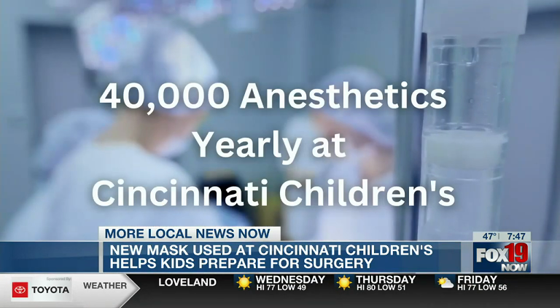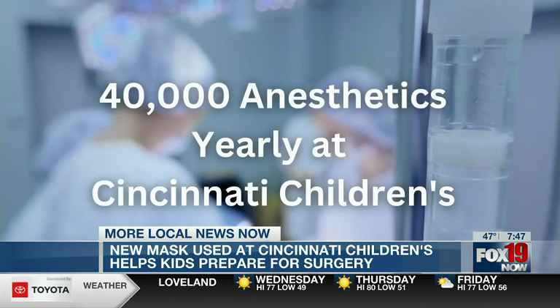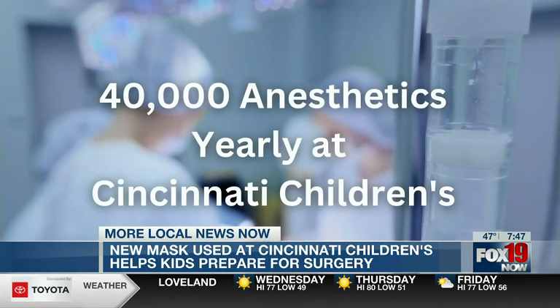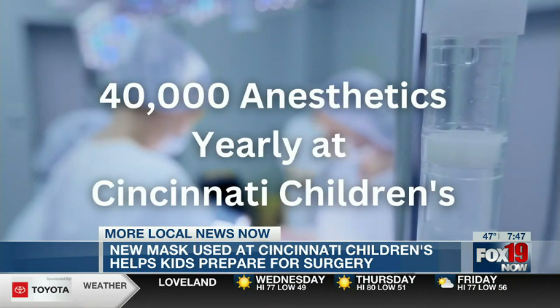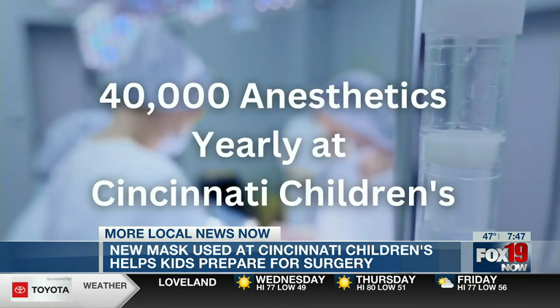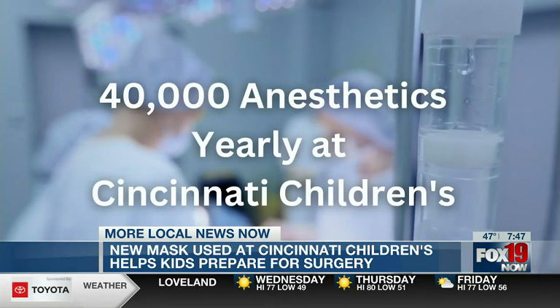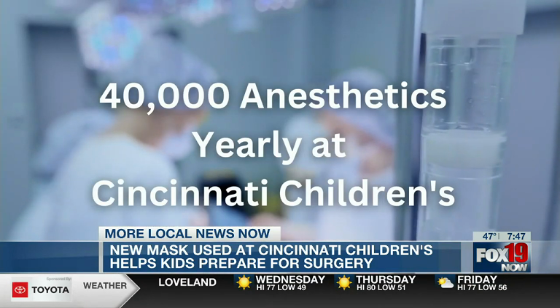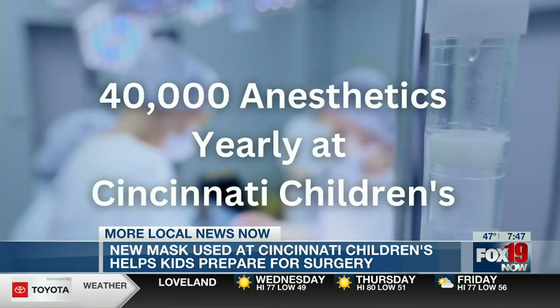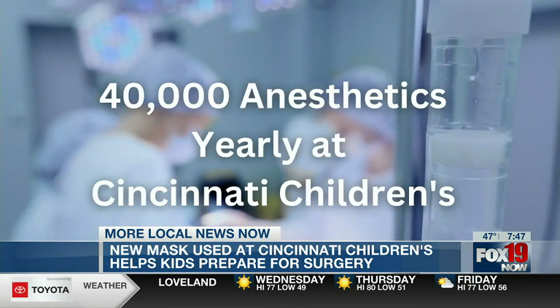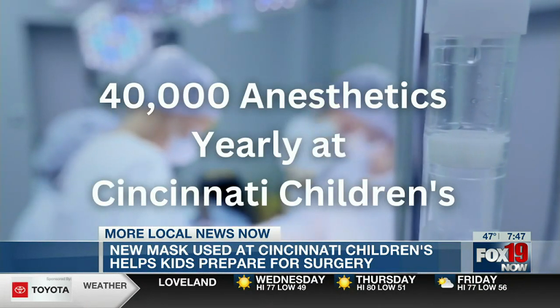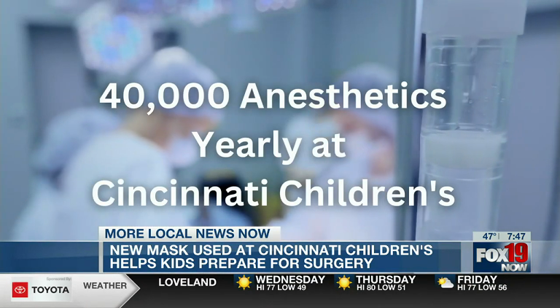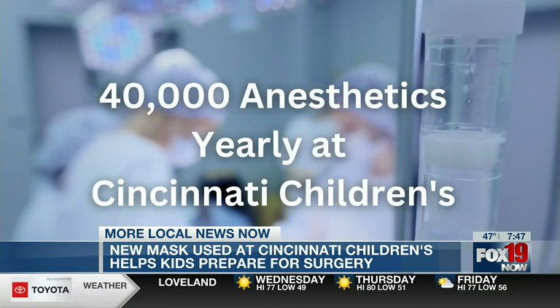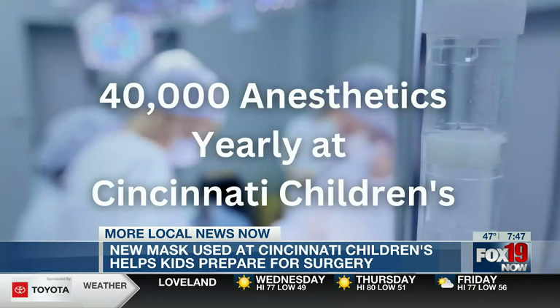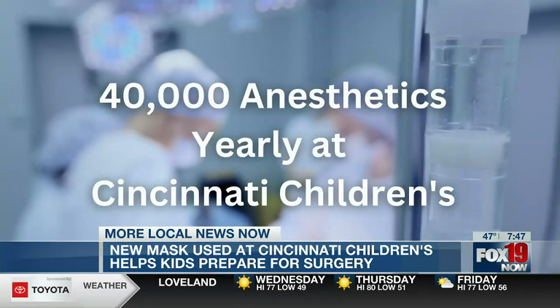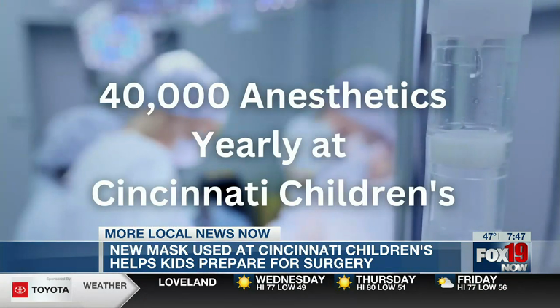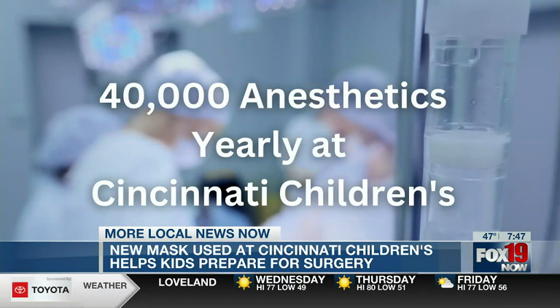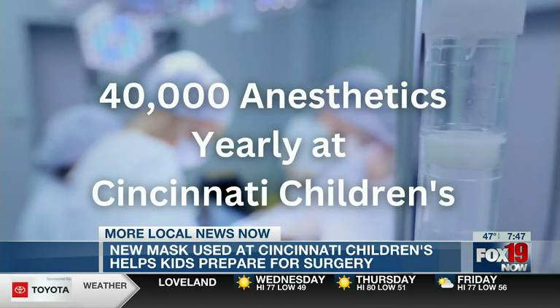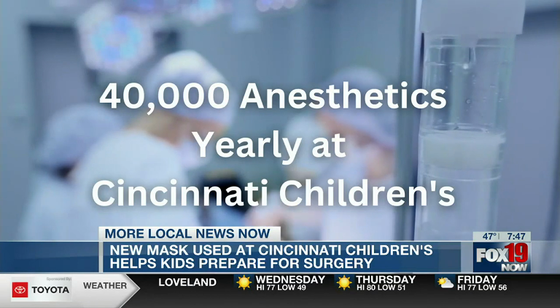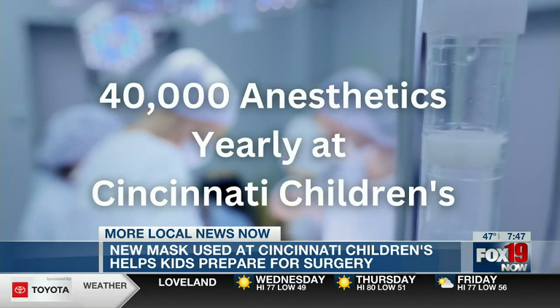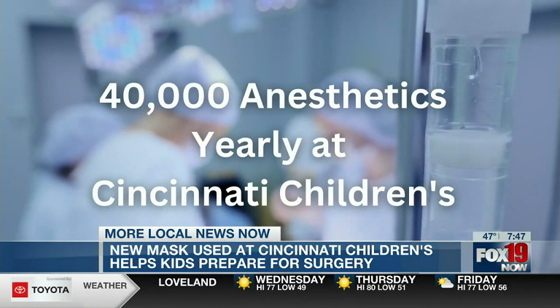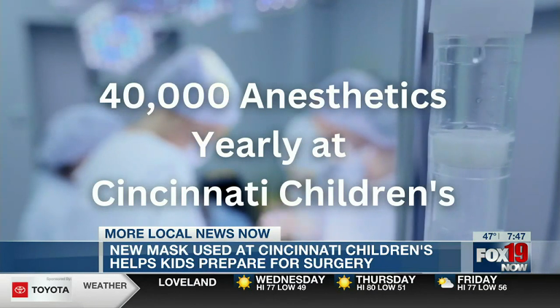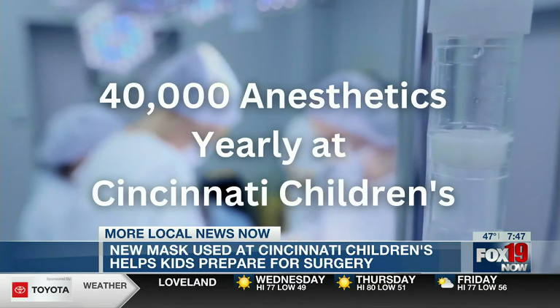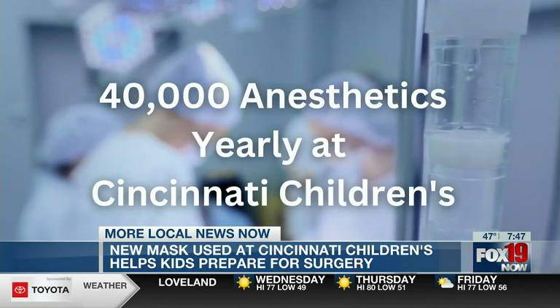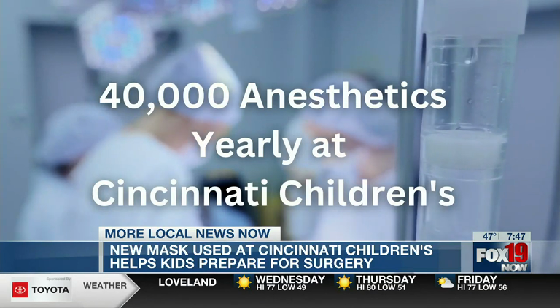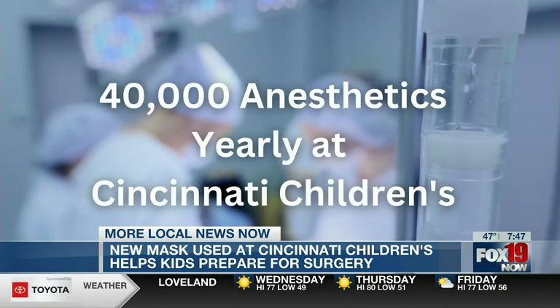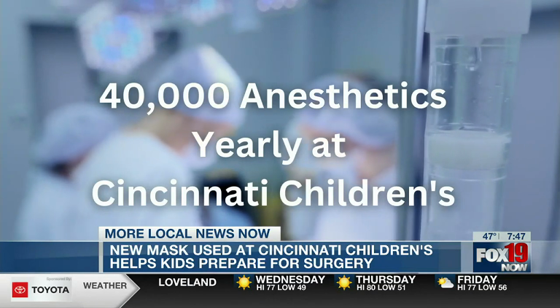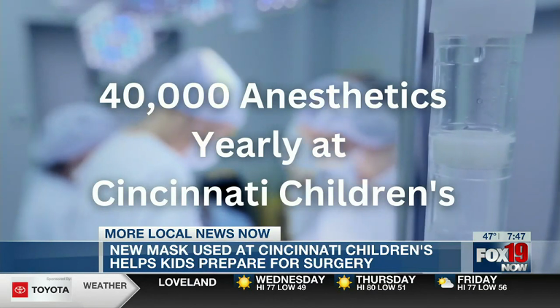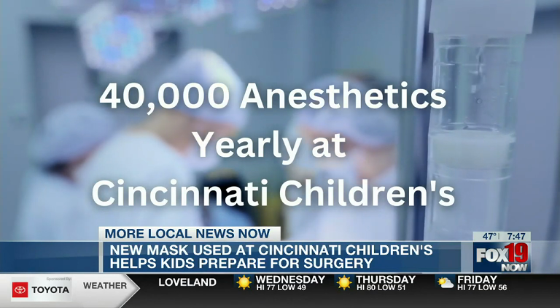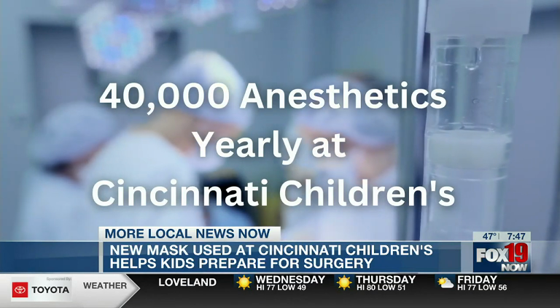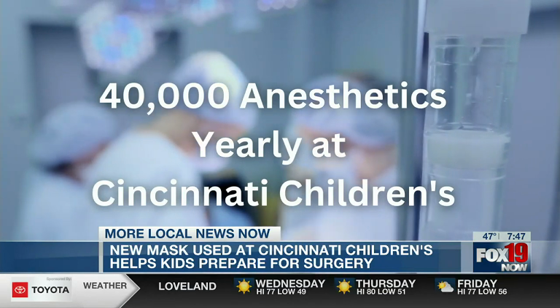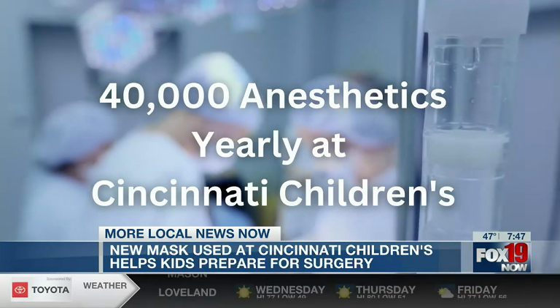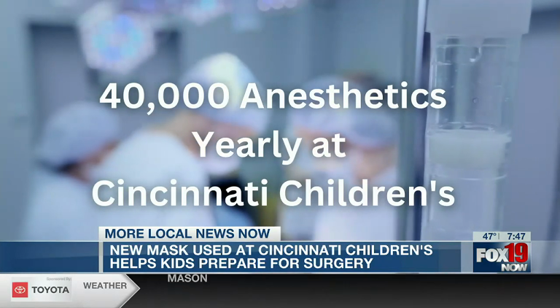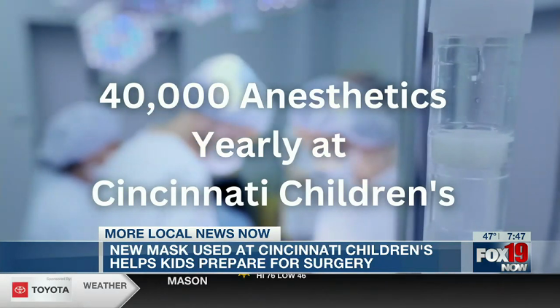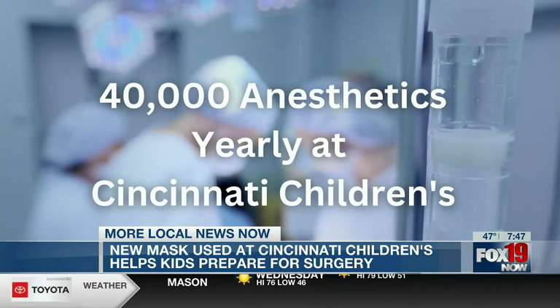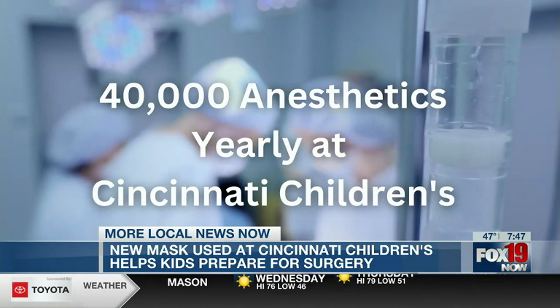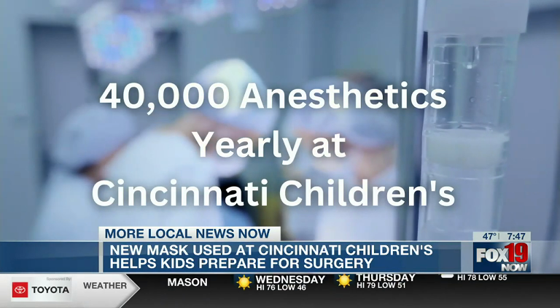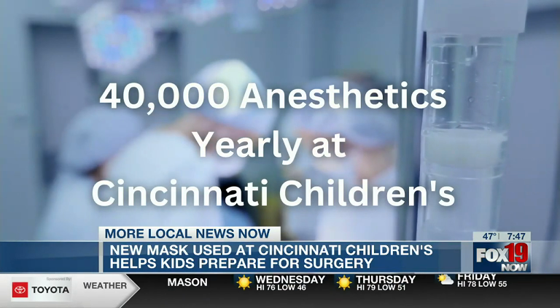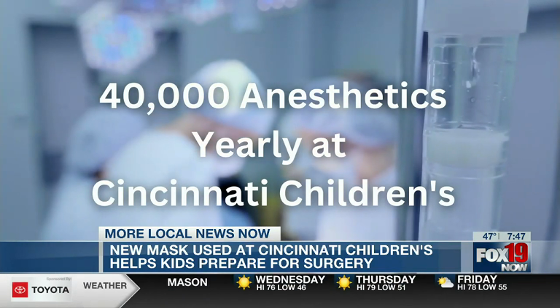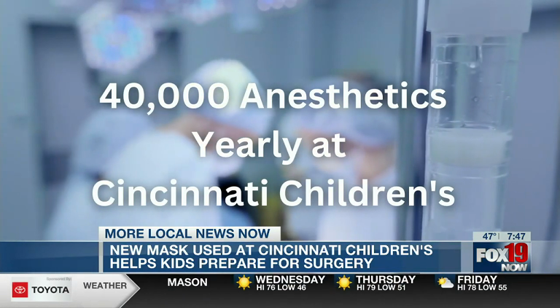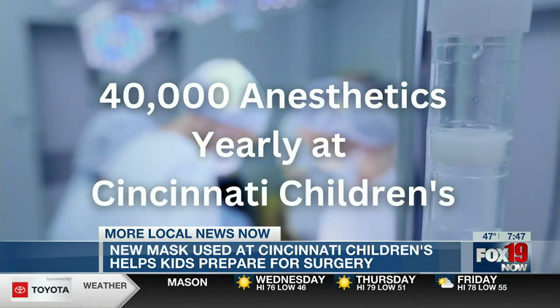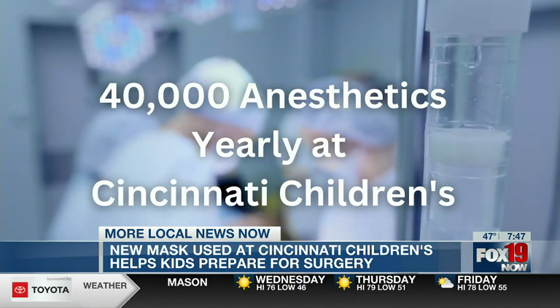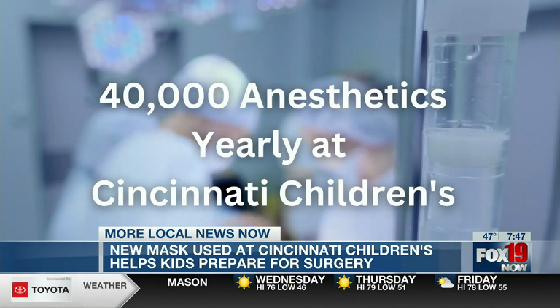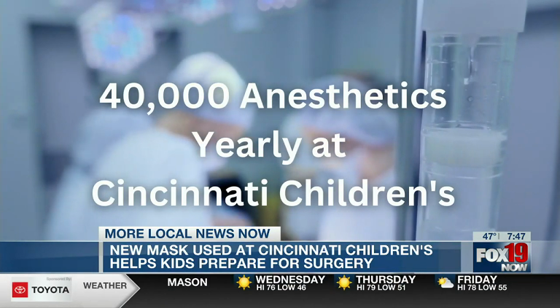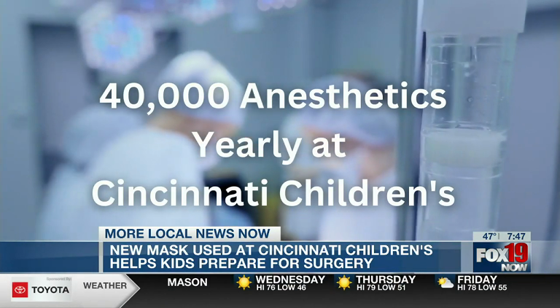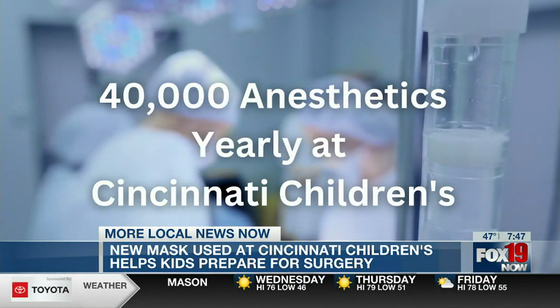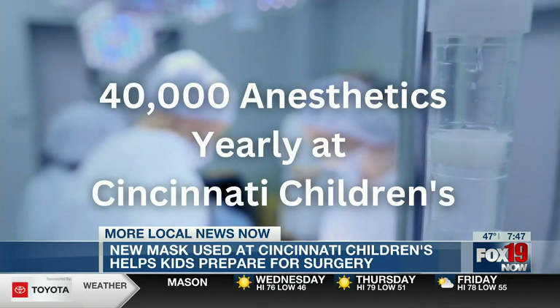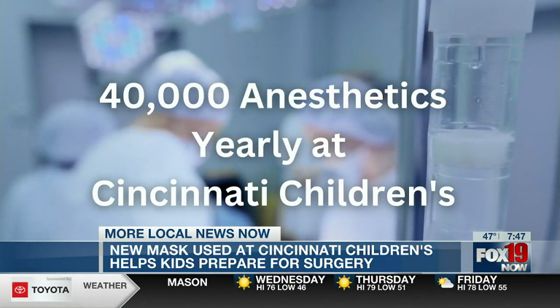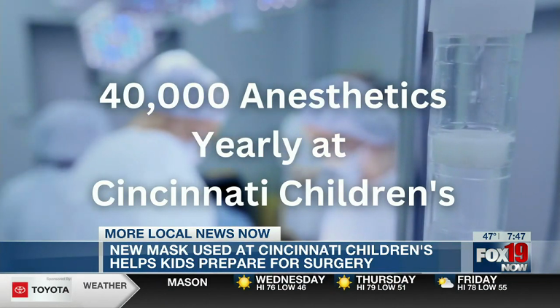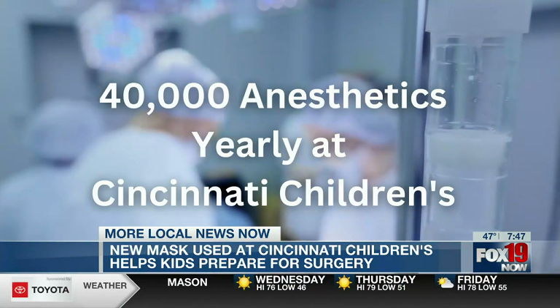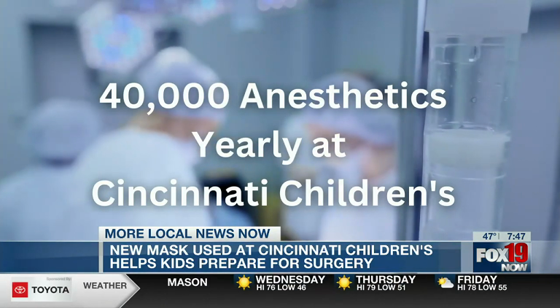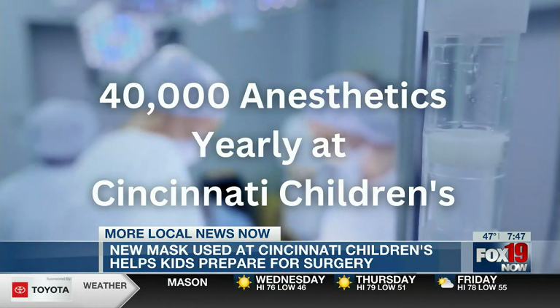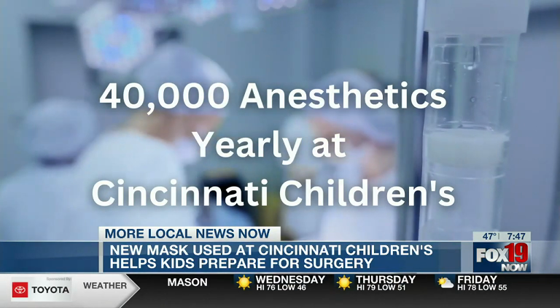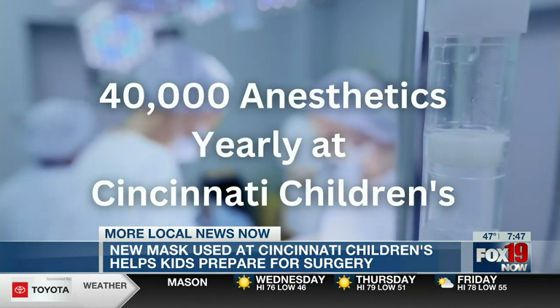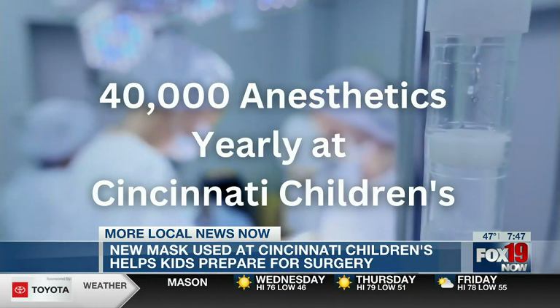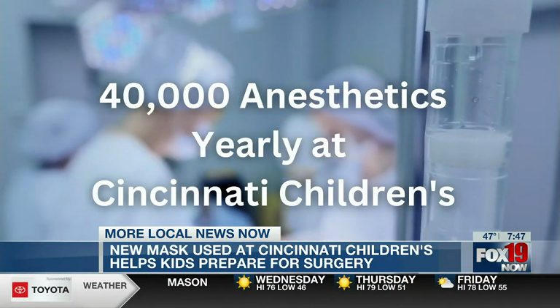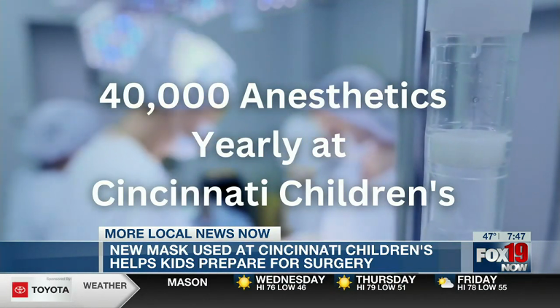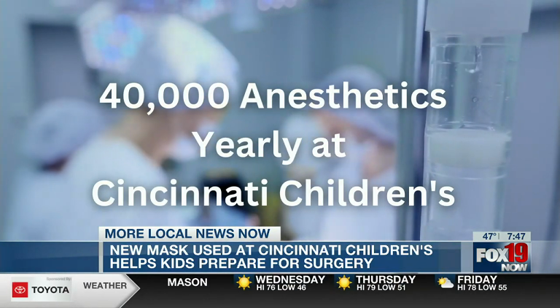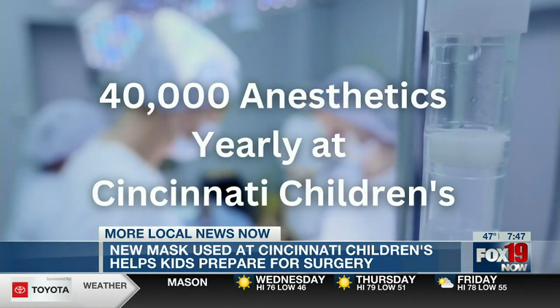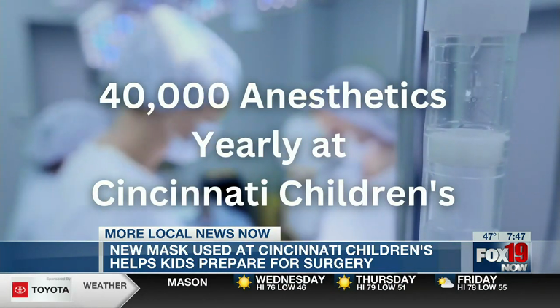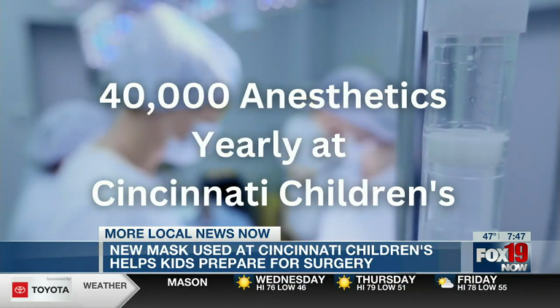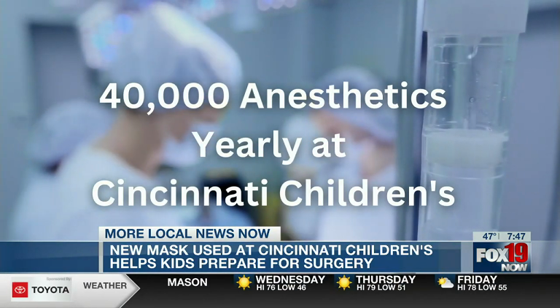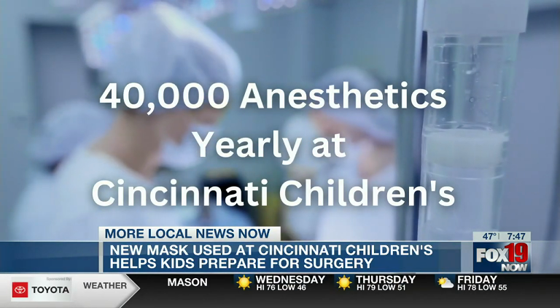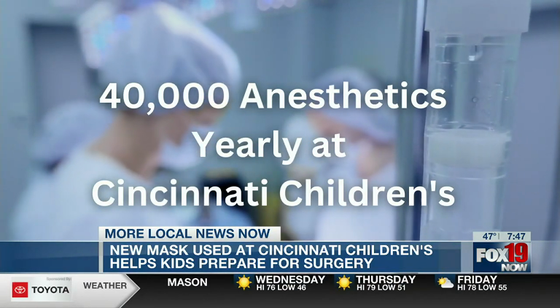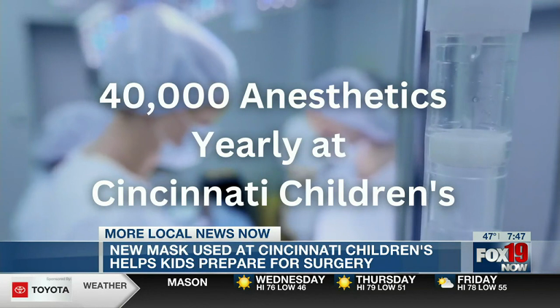Here at Cincinnati Children's, in total we do over 40,000 anesthetics every year. And those are kids who could be benefiting.